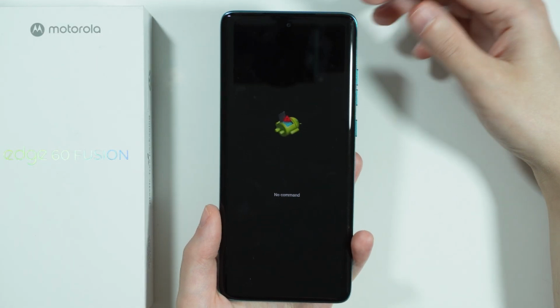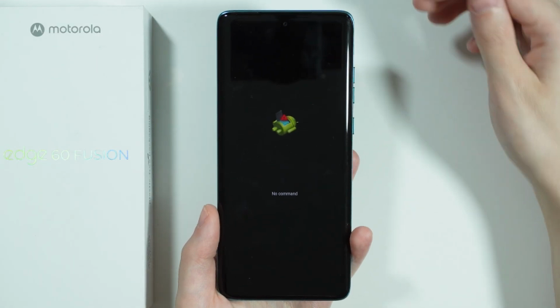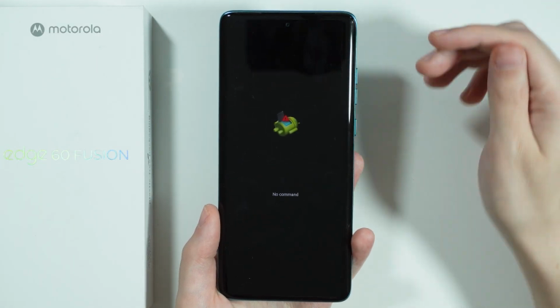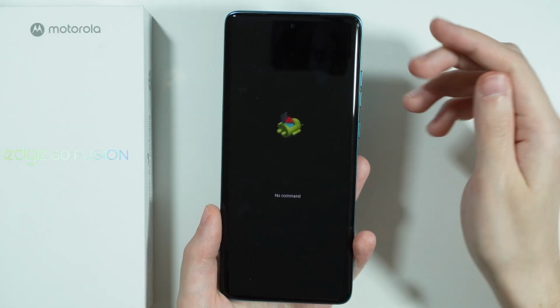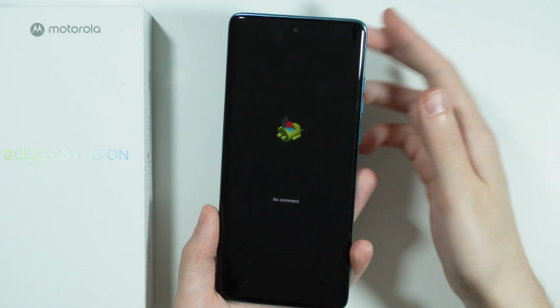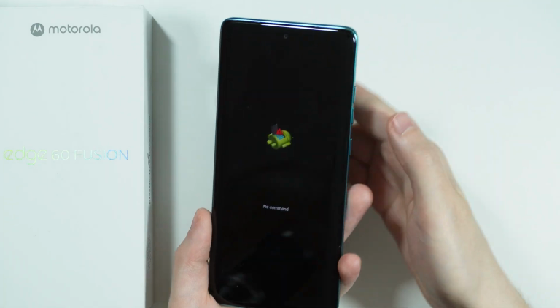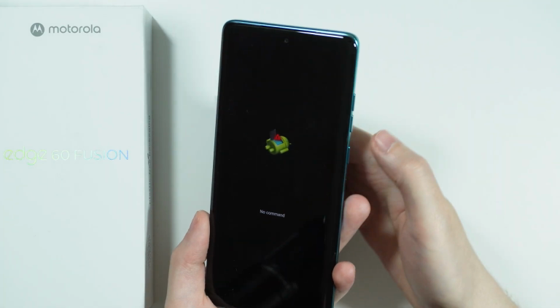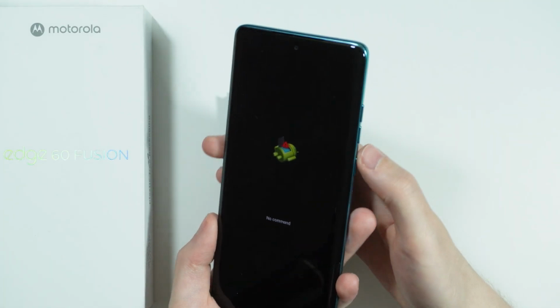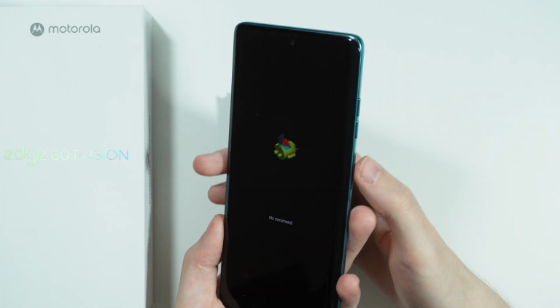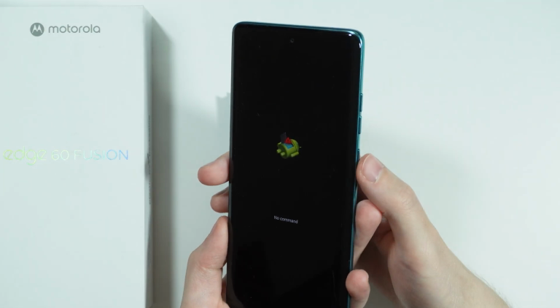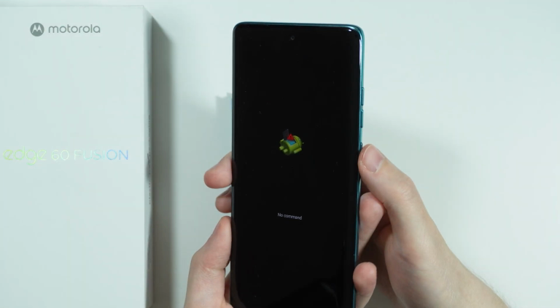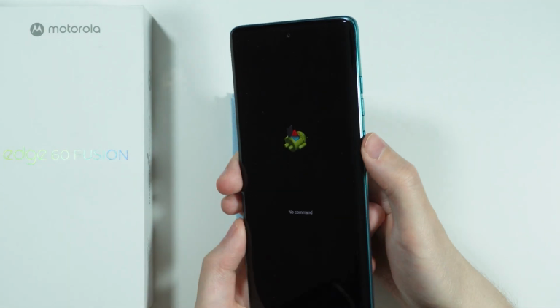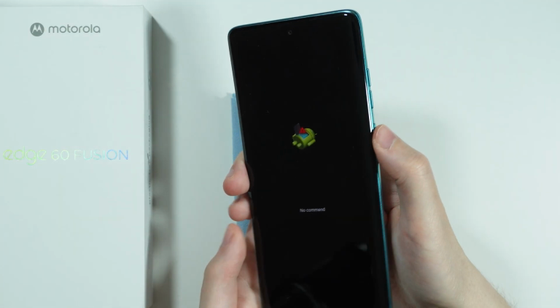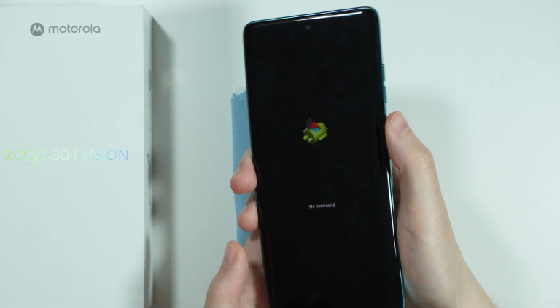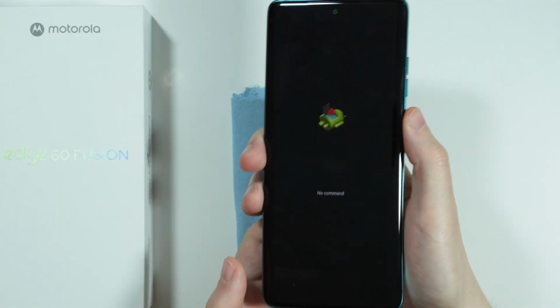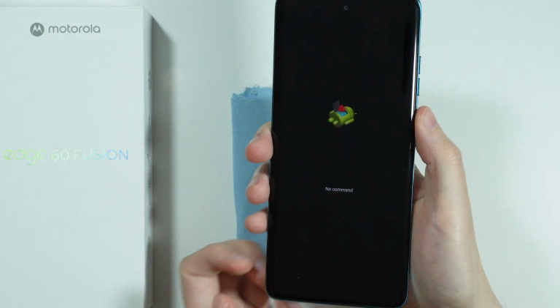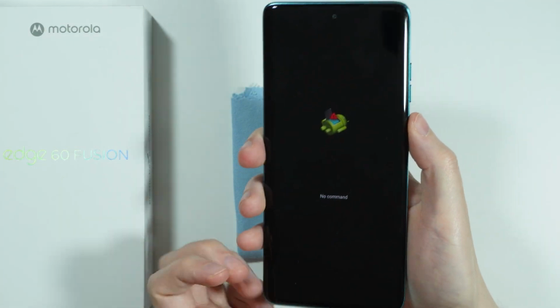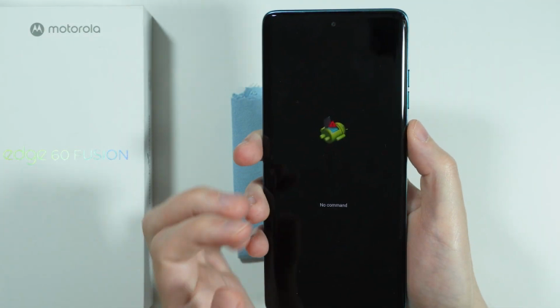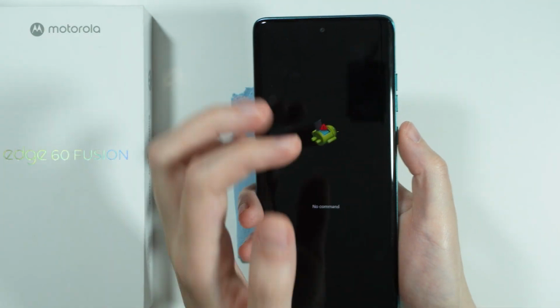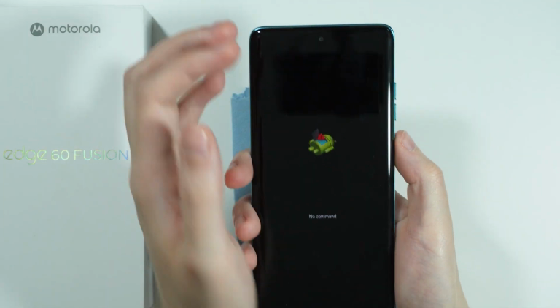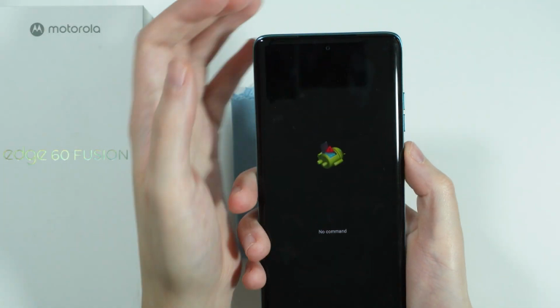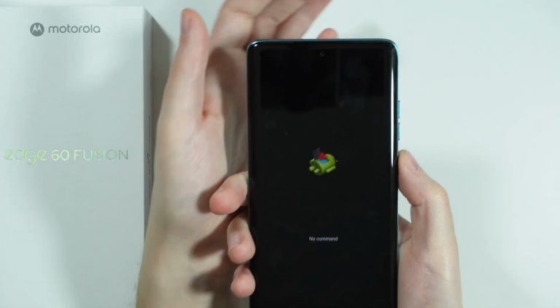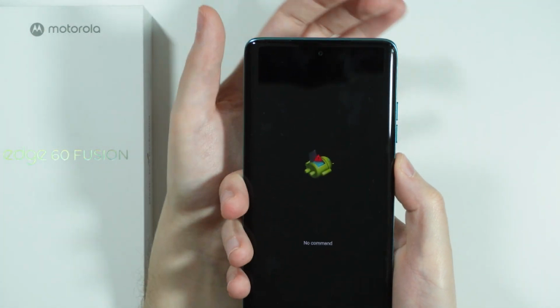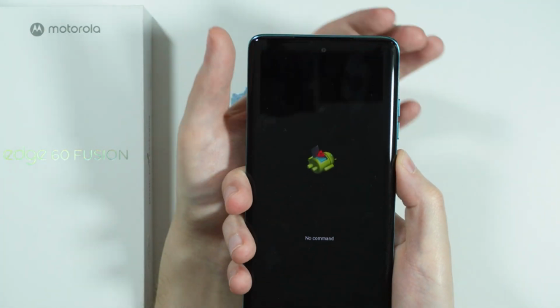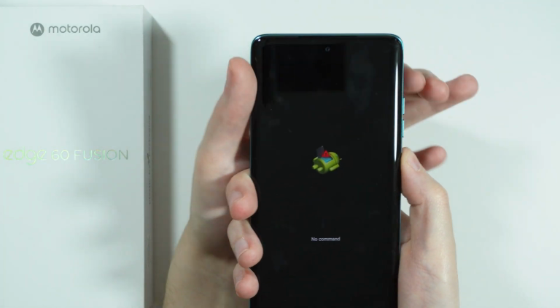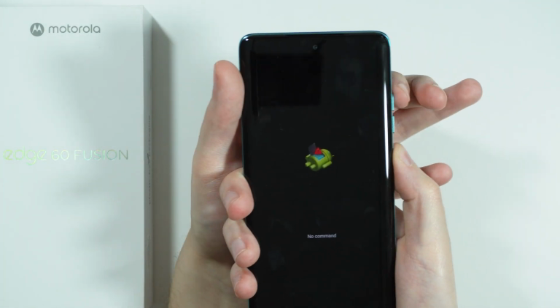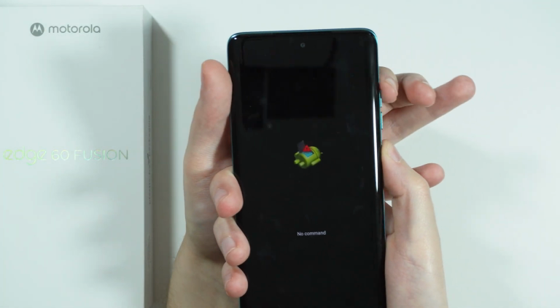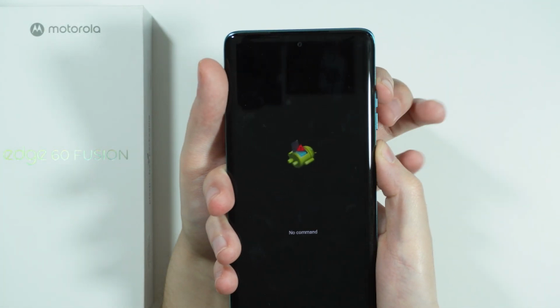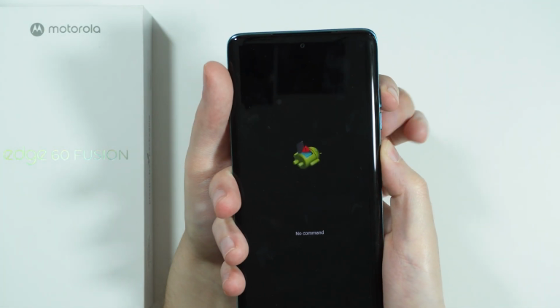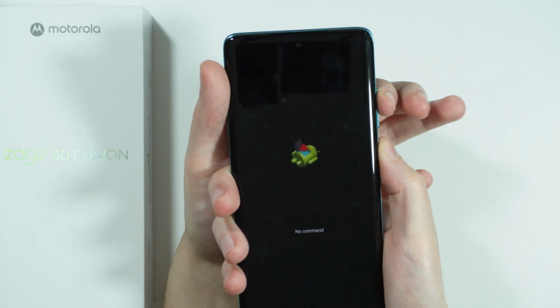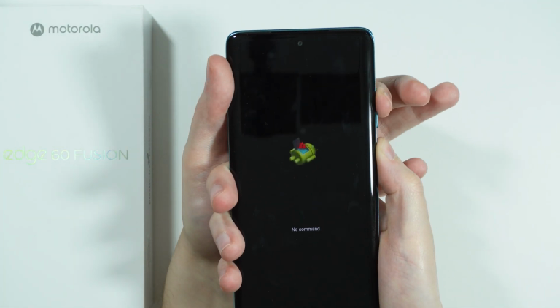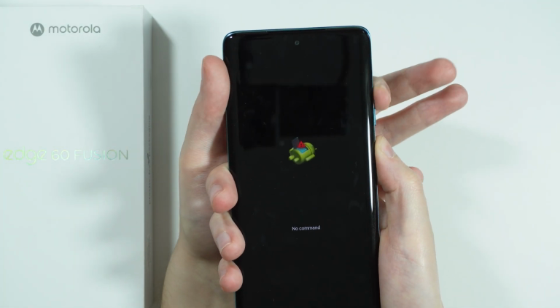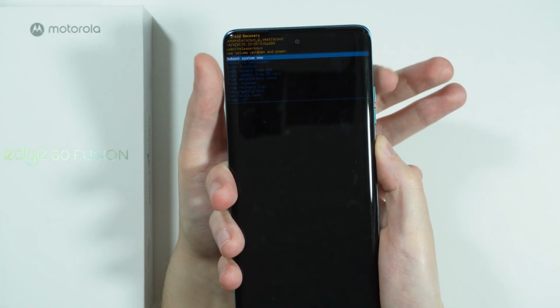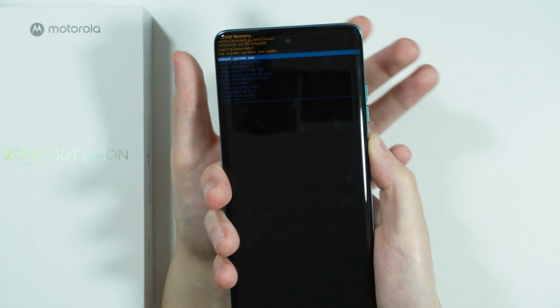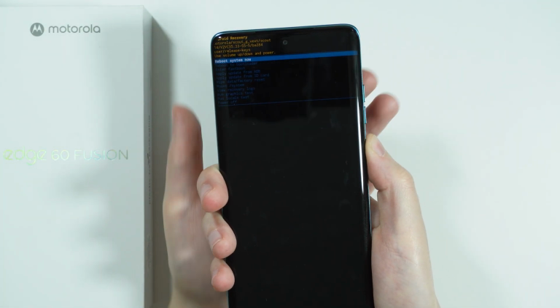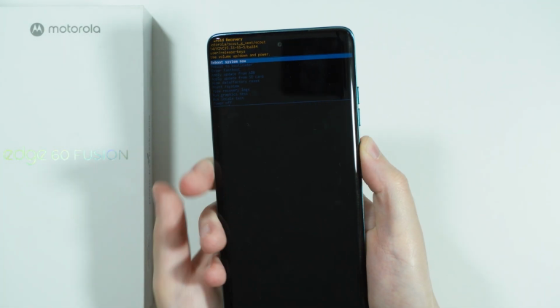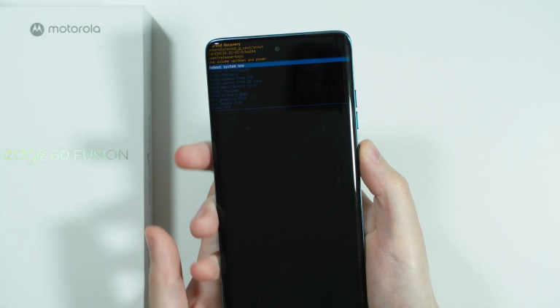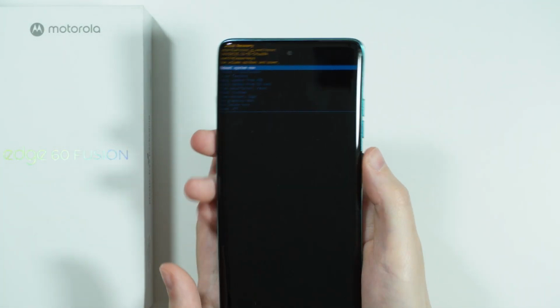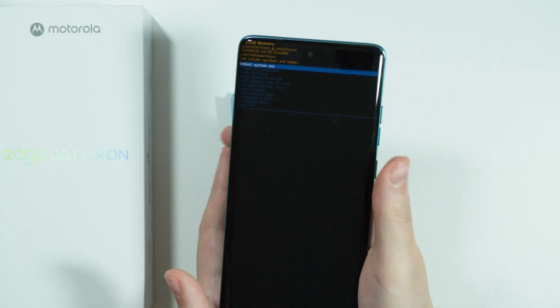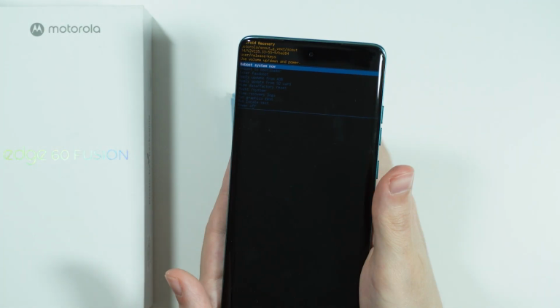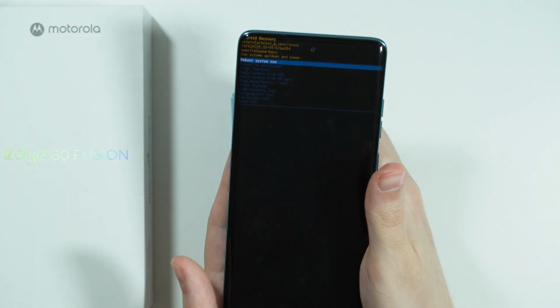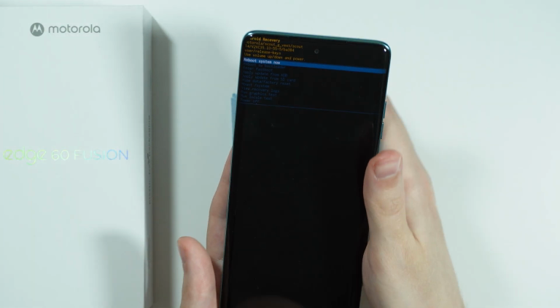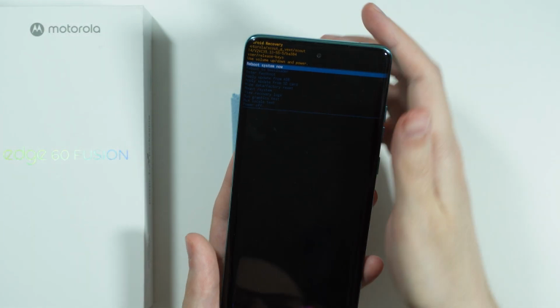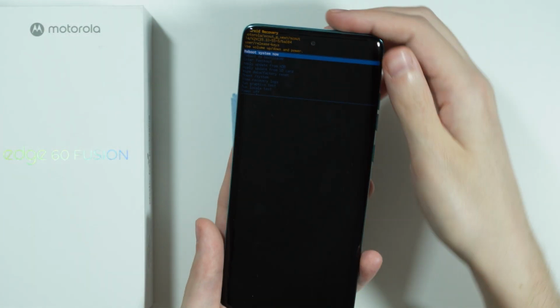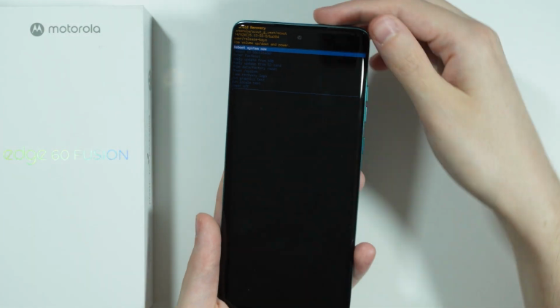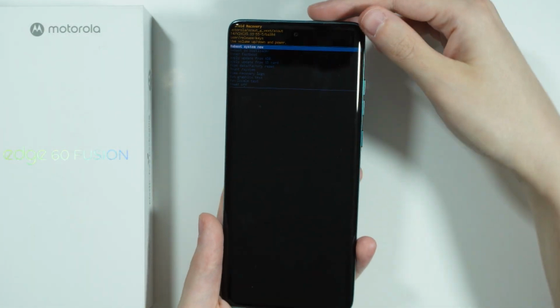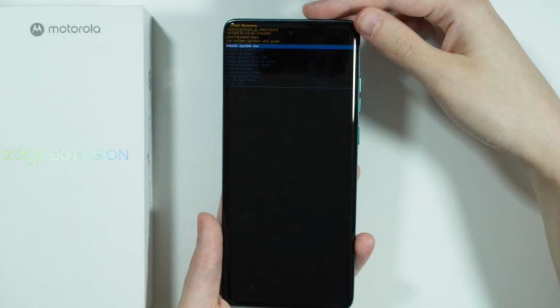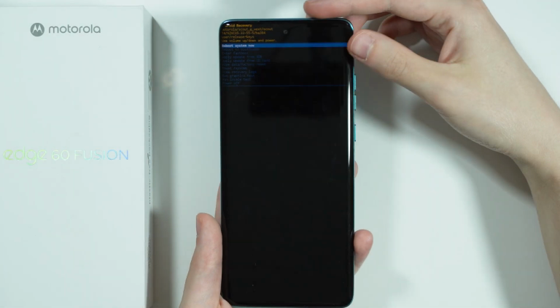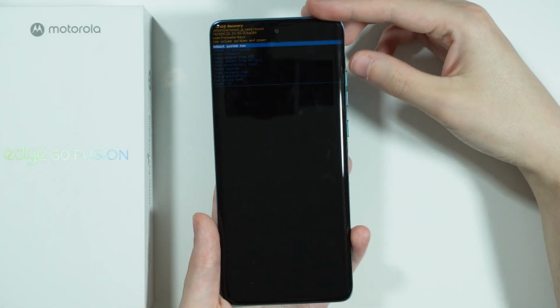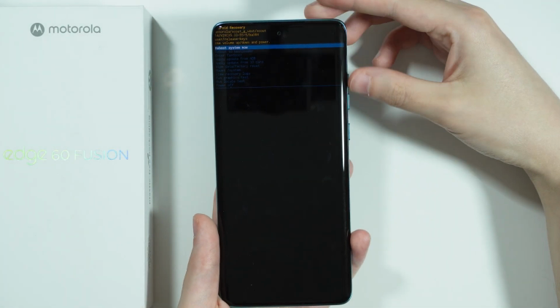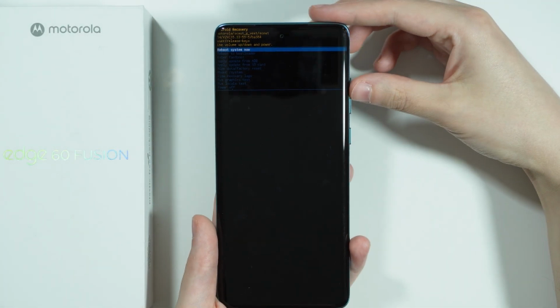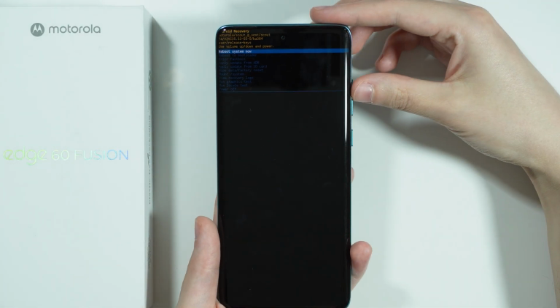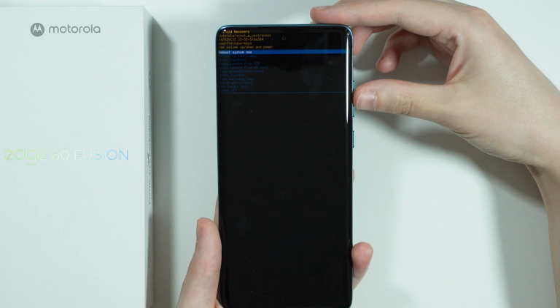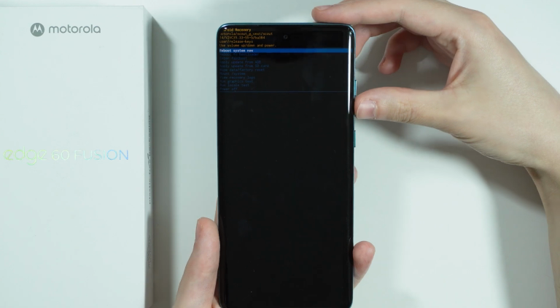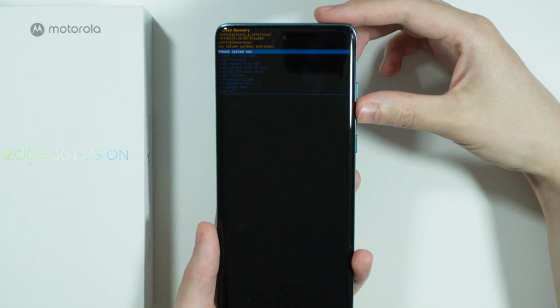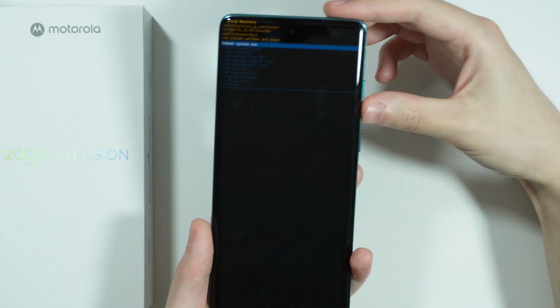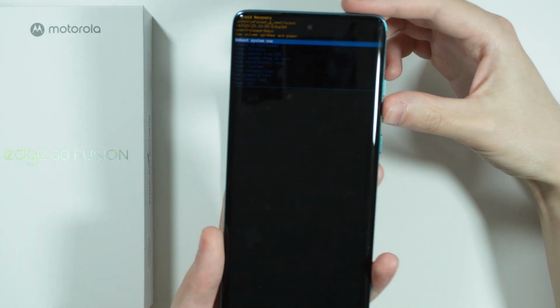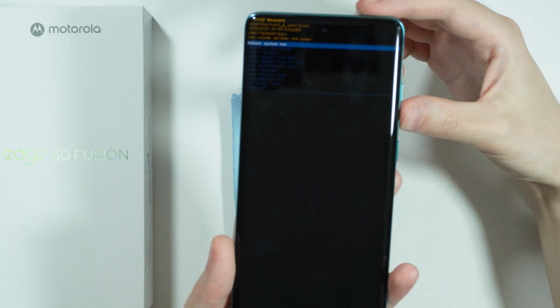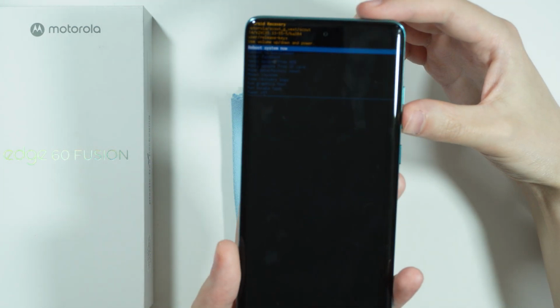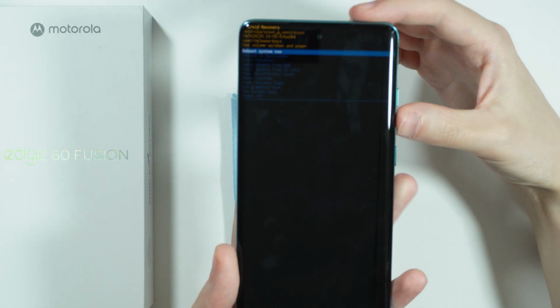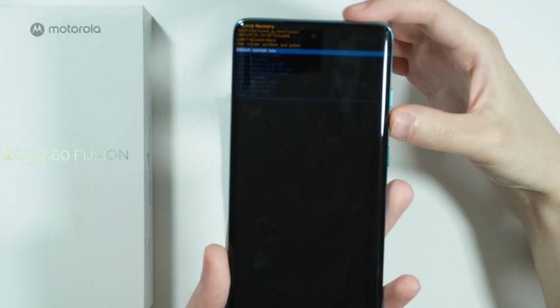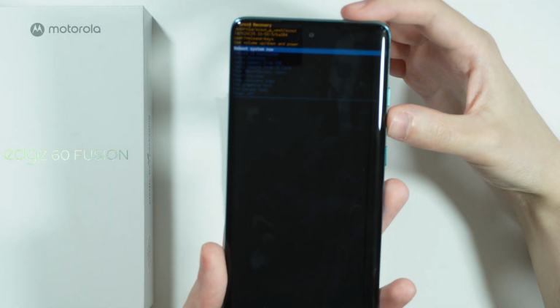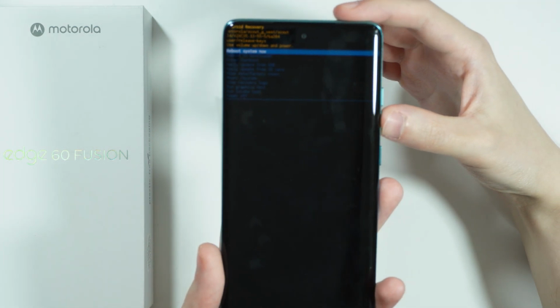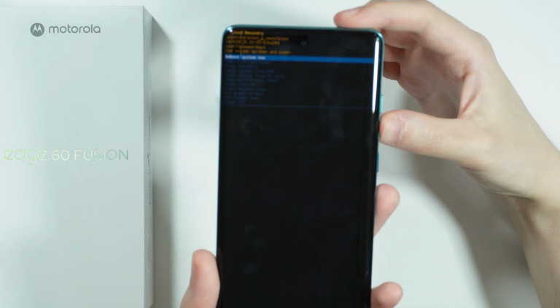Once you see the Android logo with no command, press and hold the power button and while holding it press volume up. Then choose the correct option from the menu.